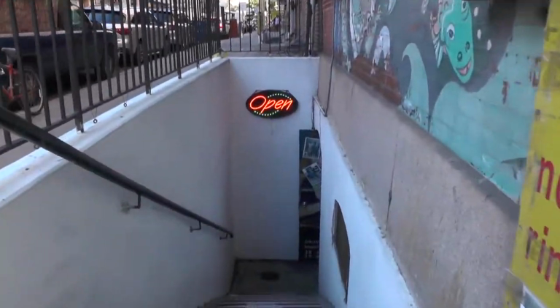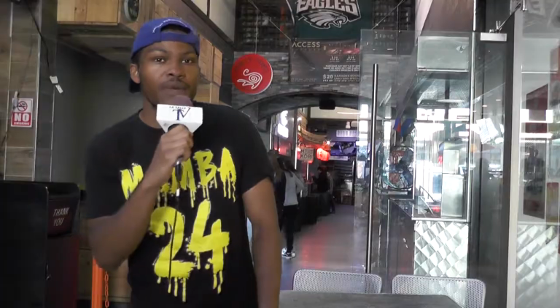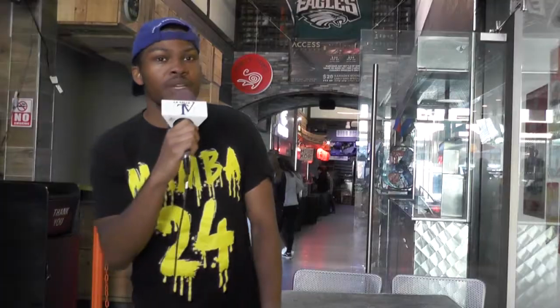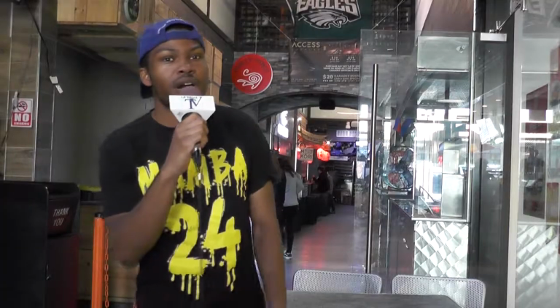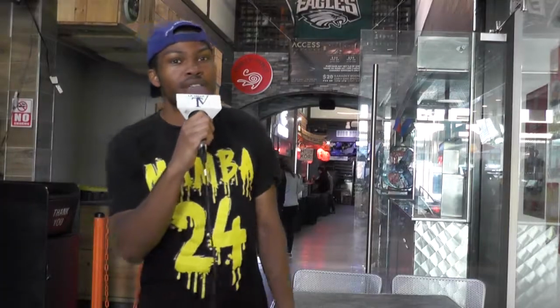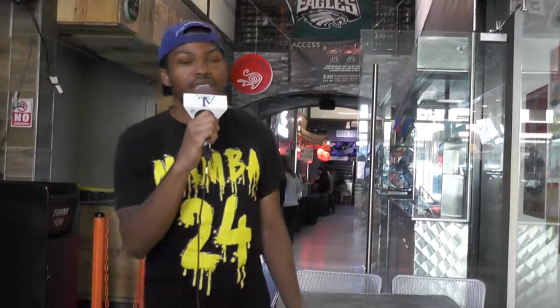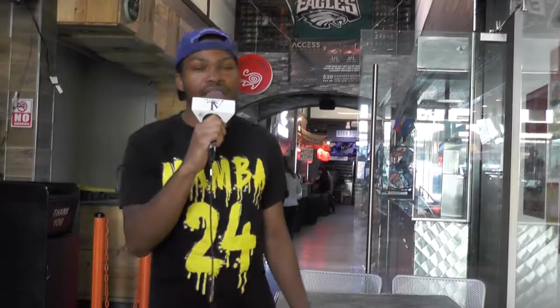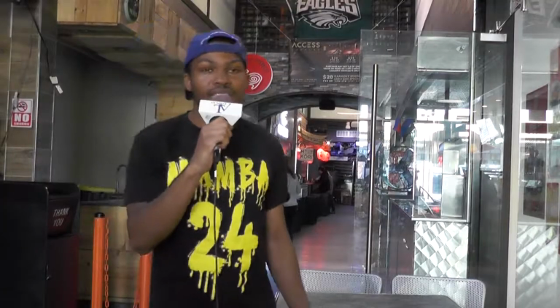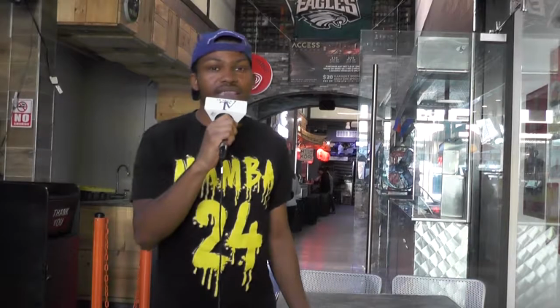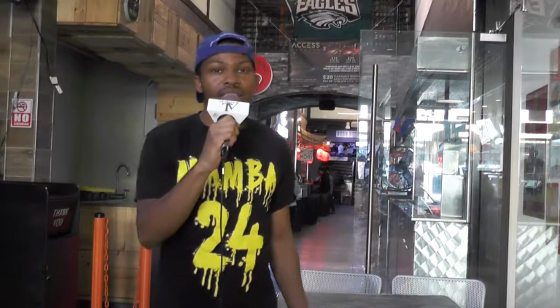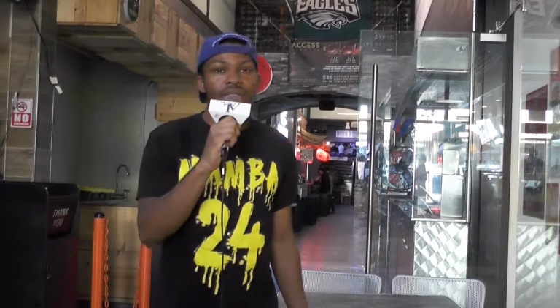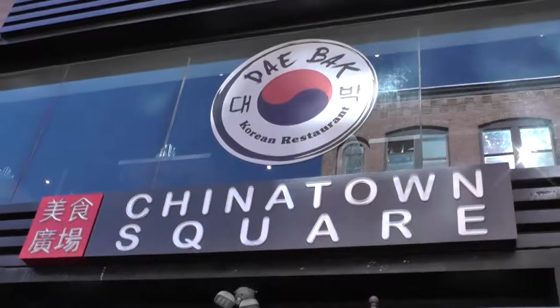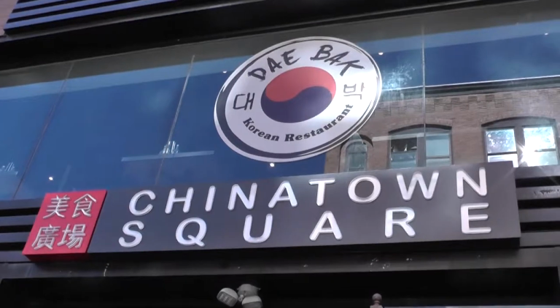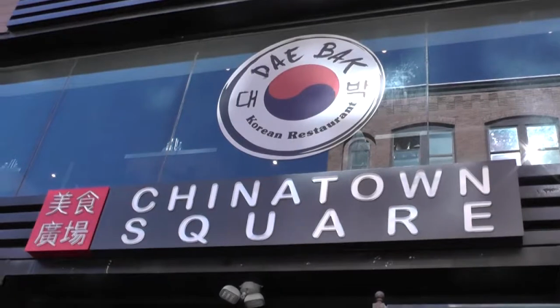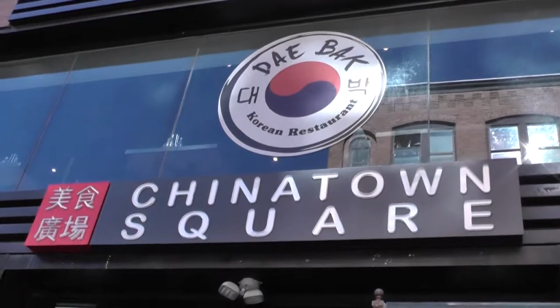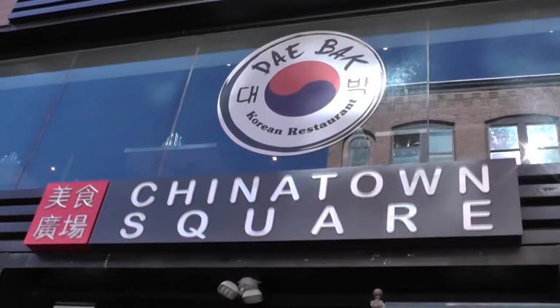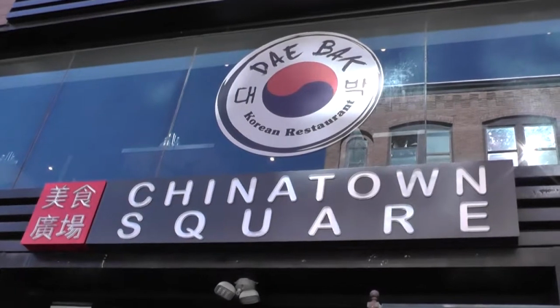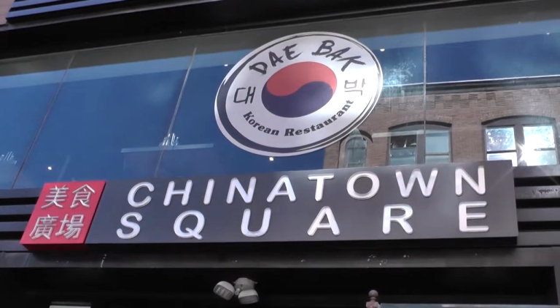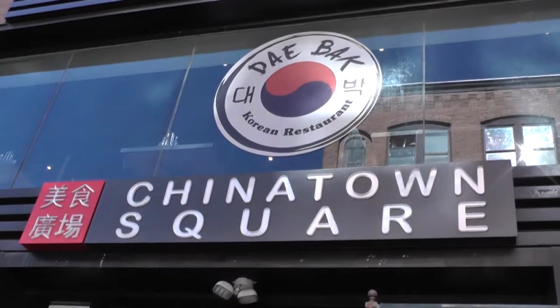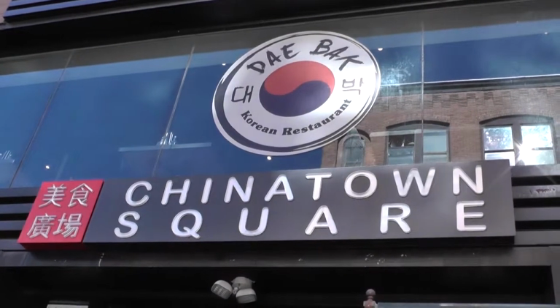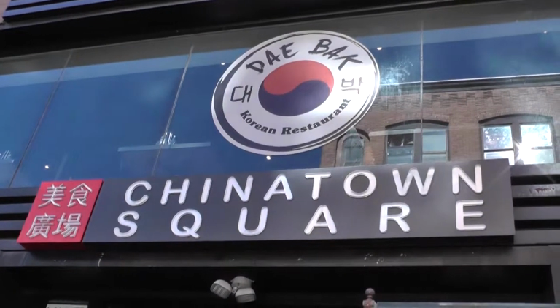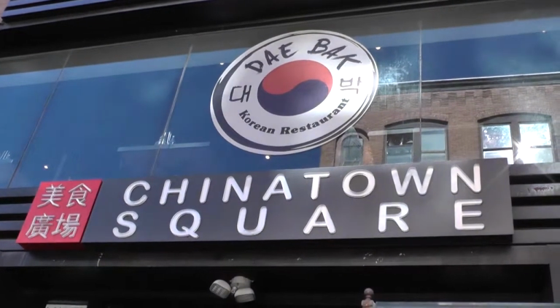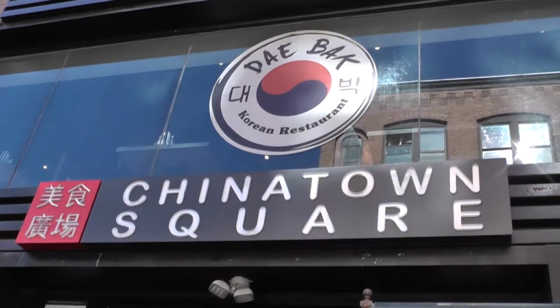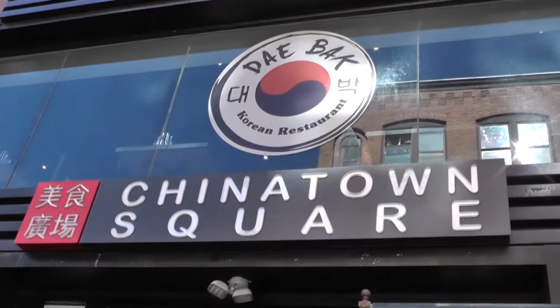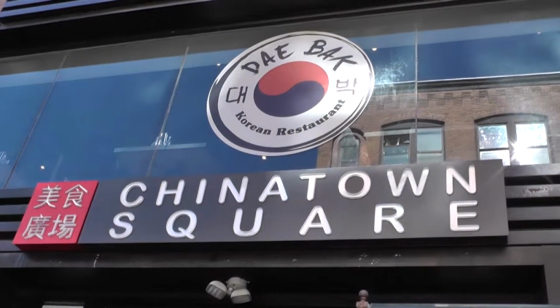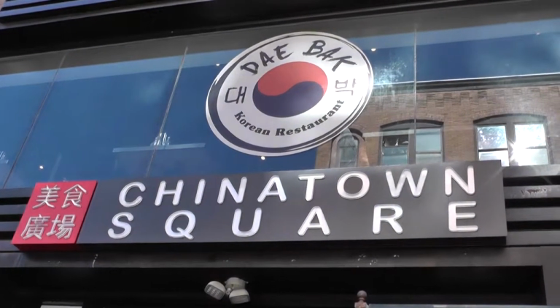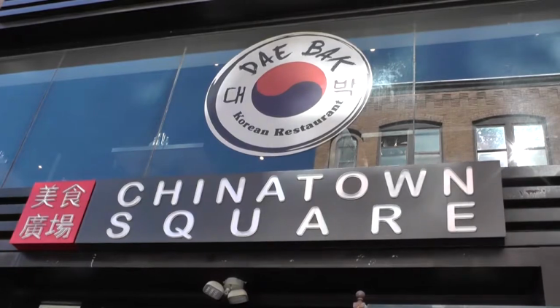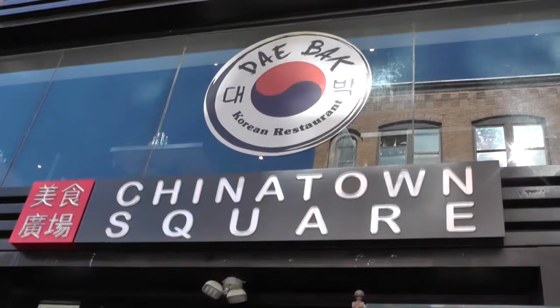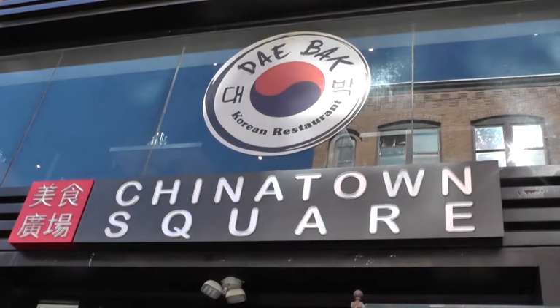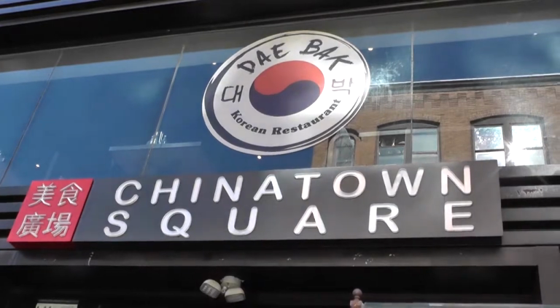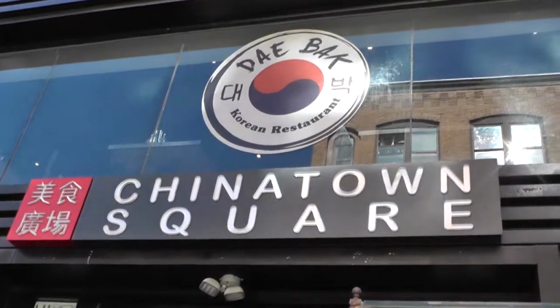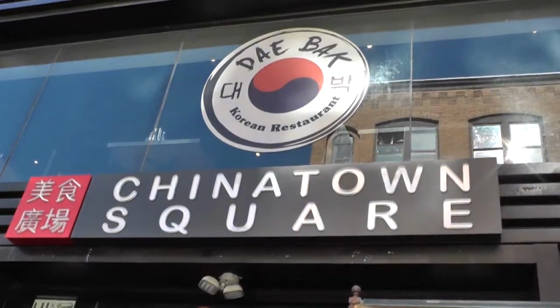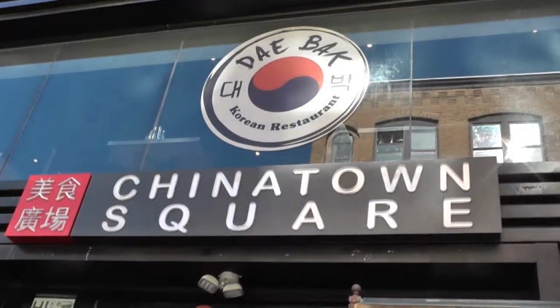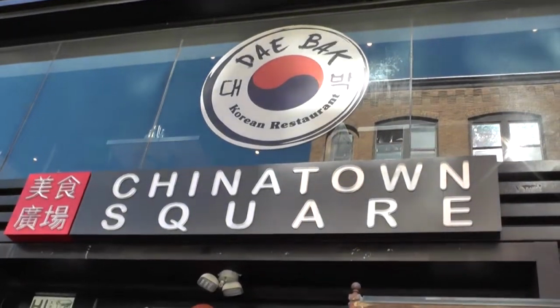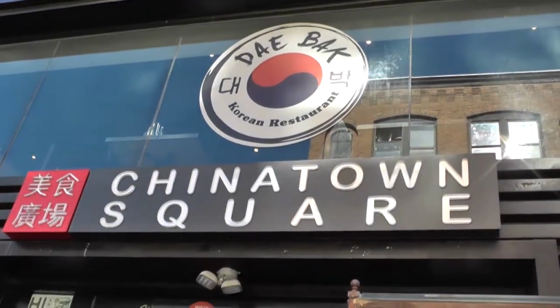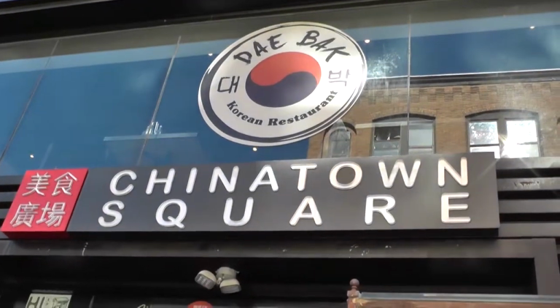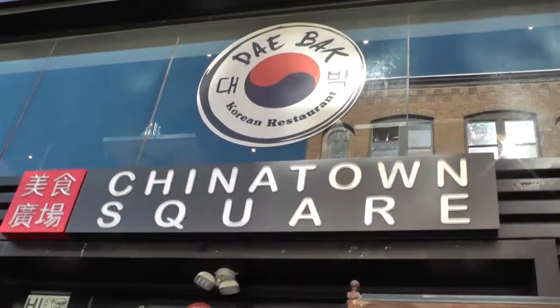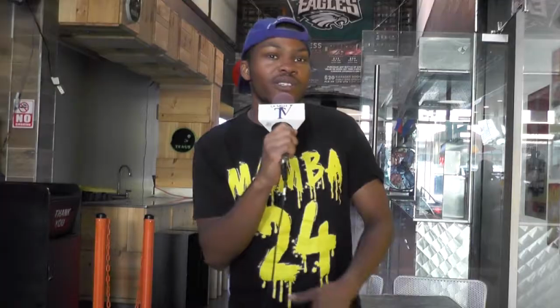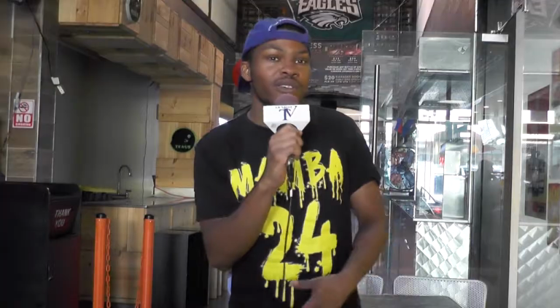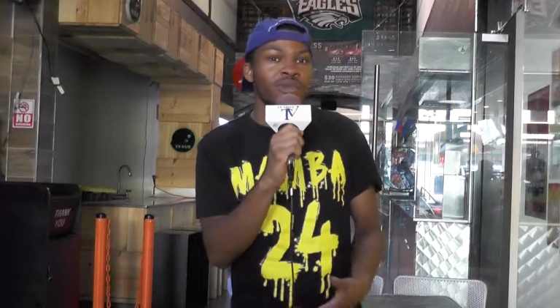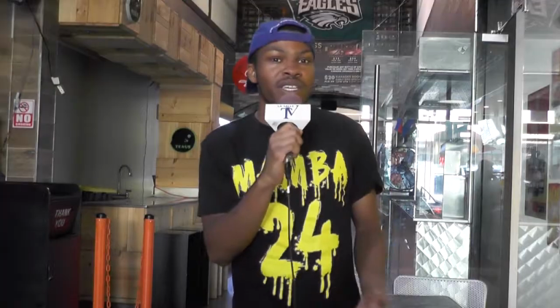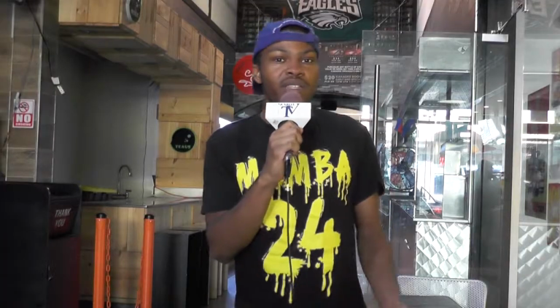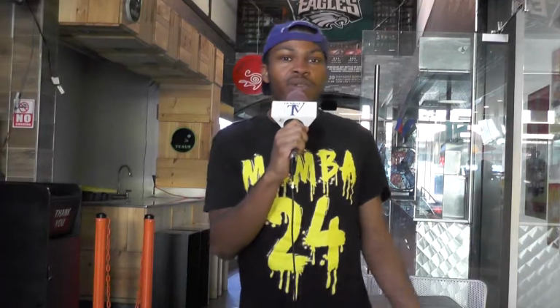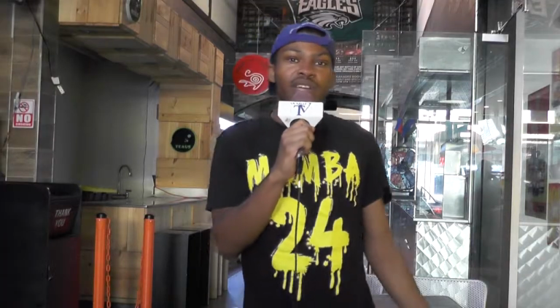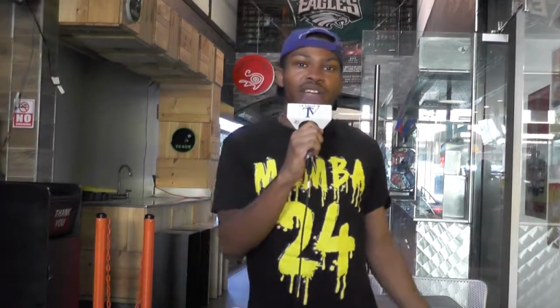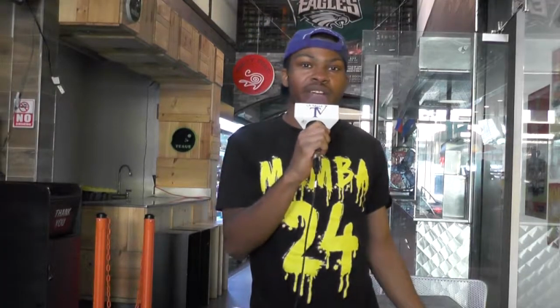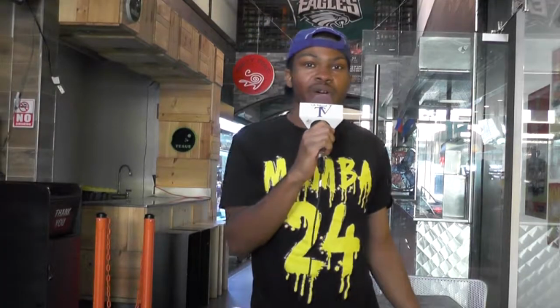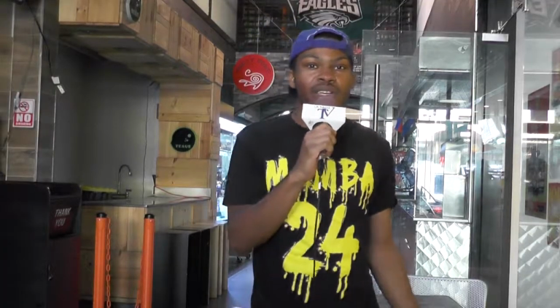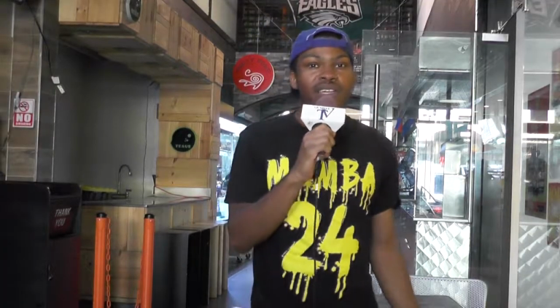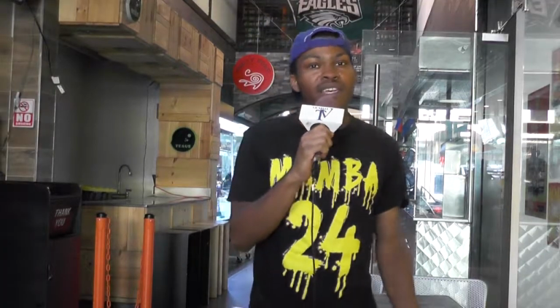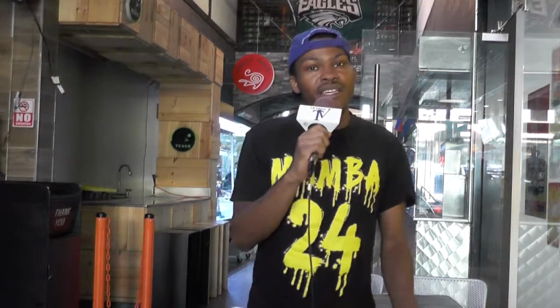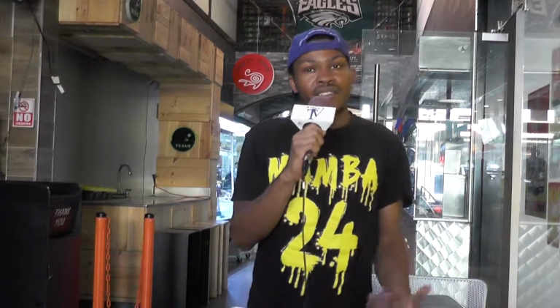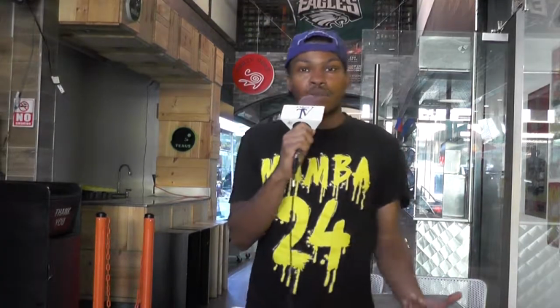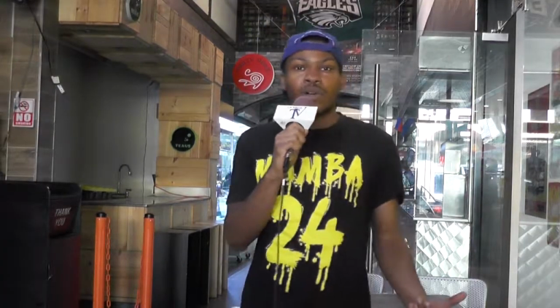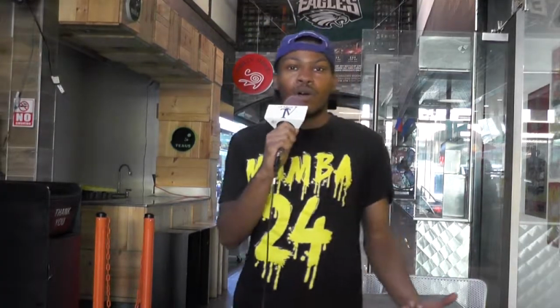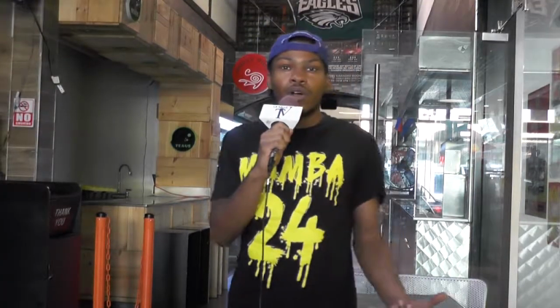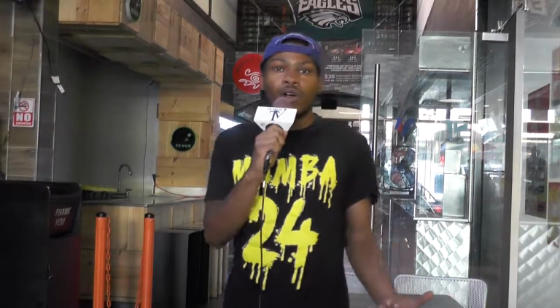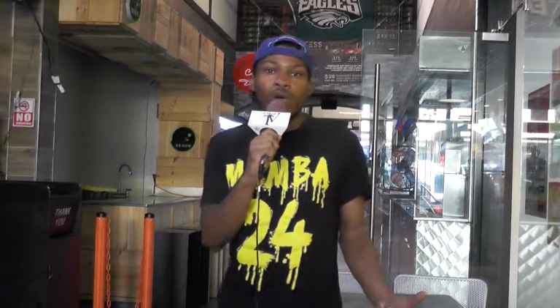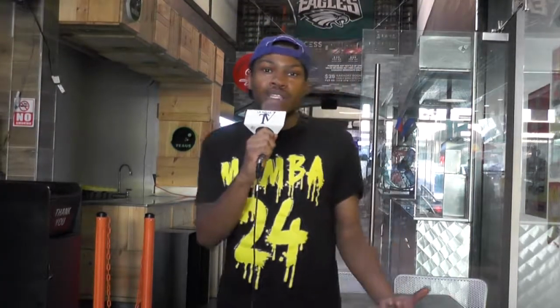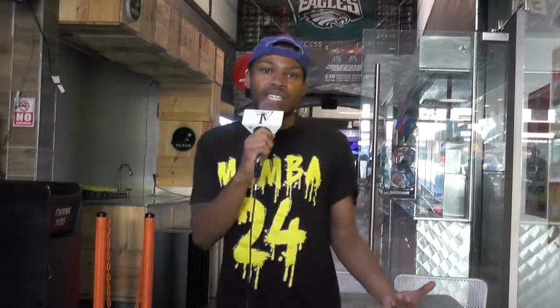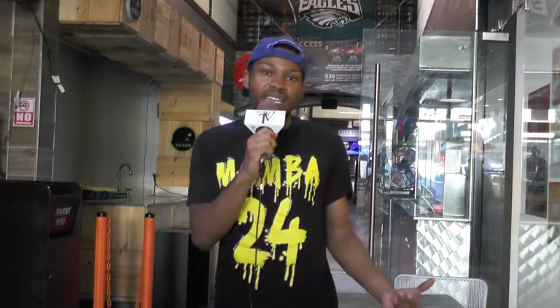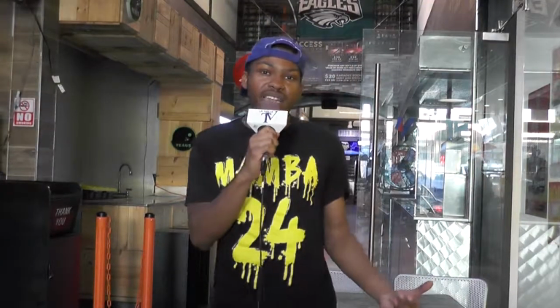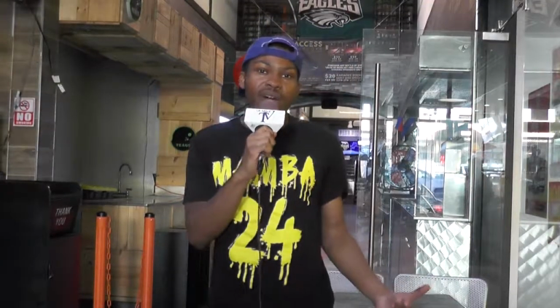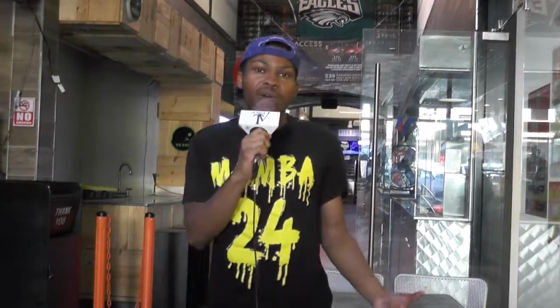Here we are in Chinatown Square, where we have many things to do — such as eat and do karaoke. So we're gonna go and check it out.